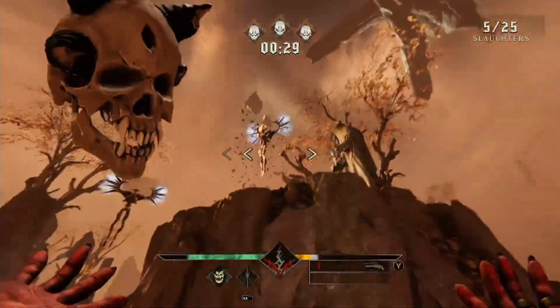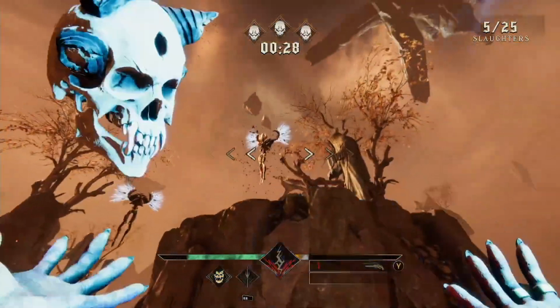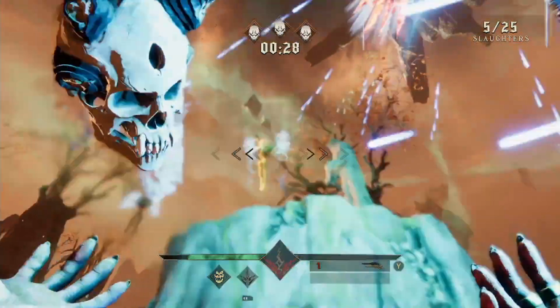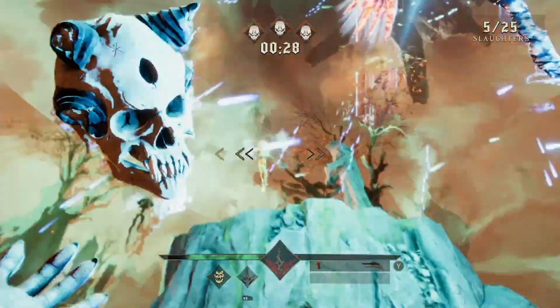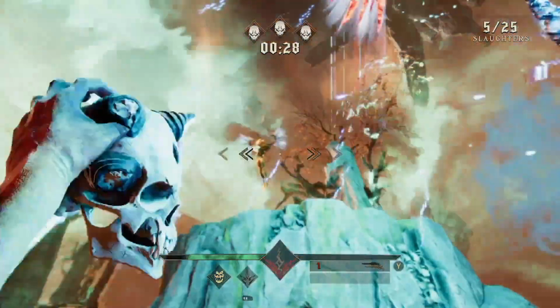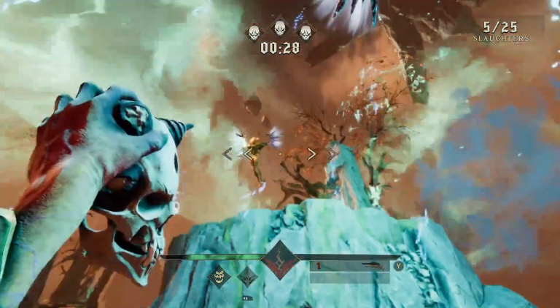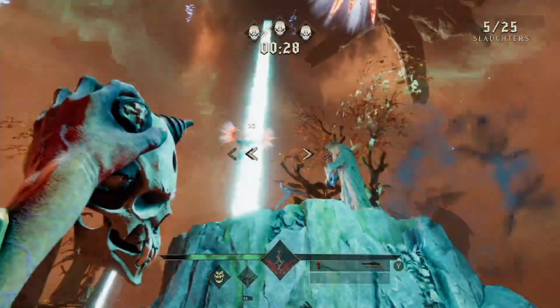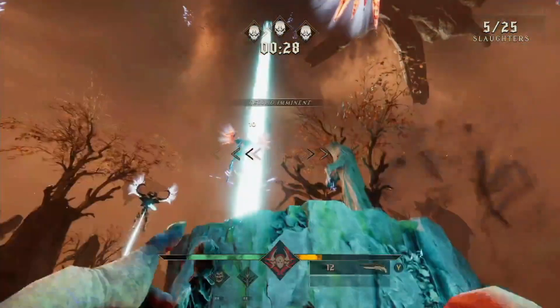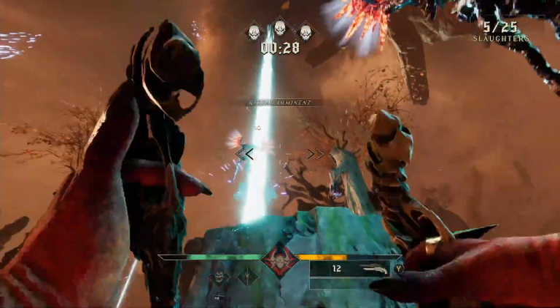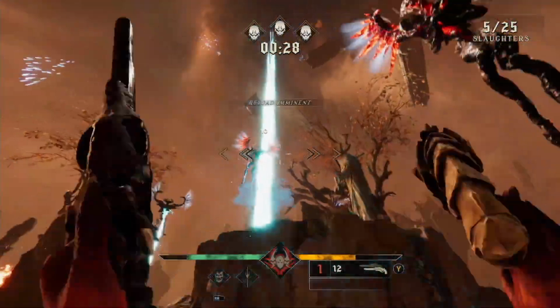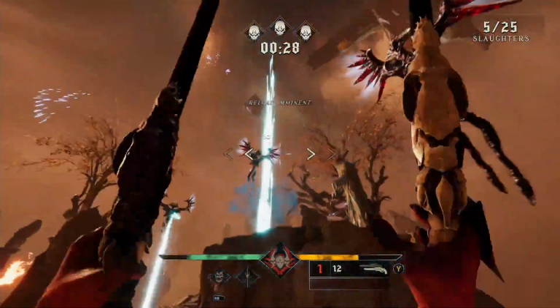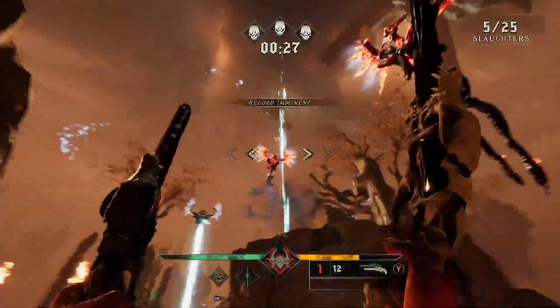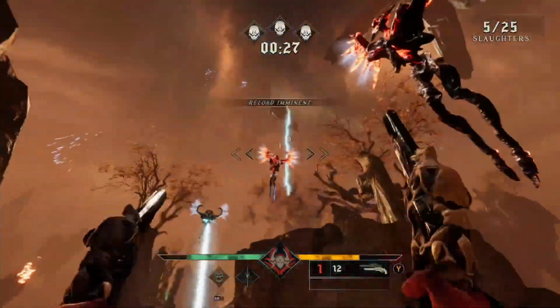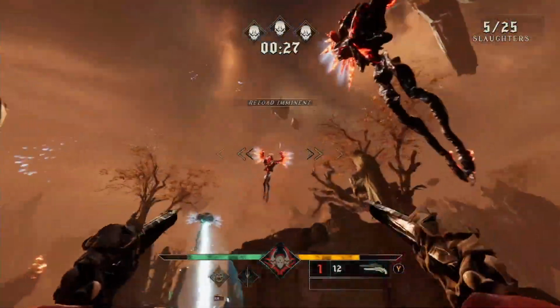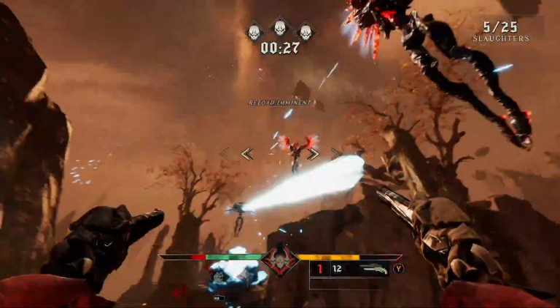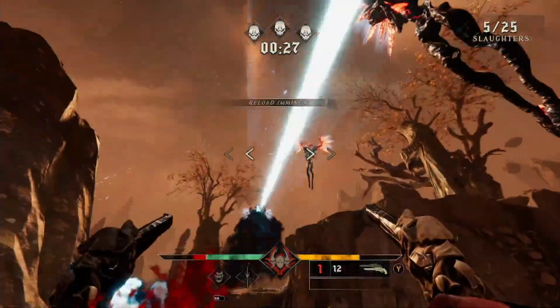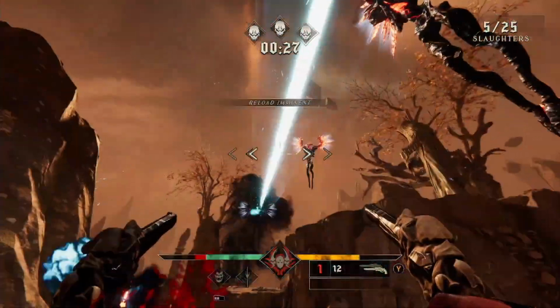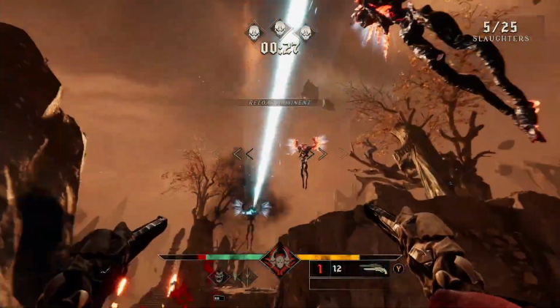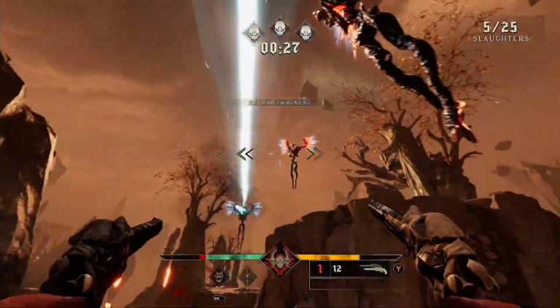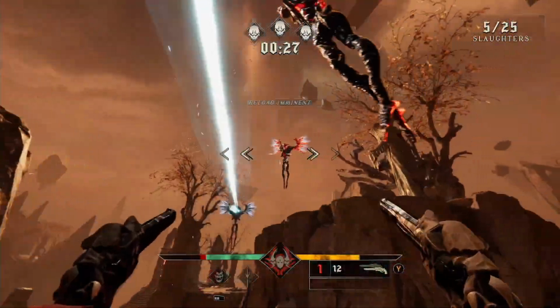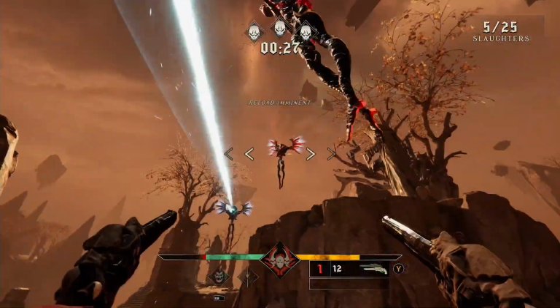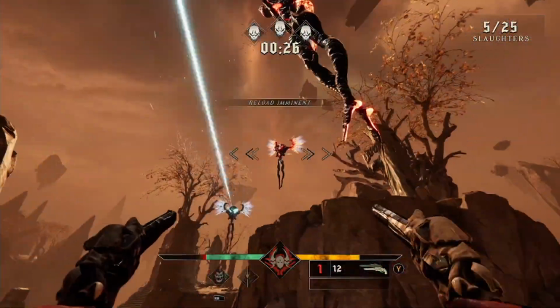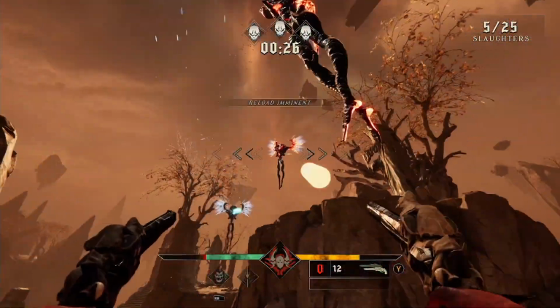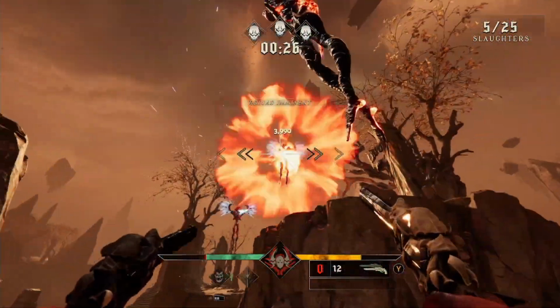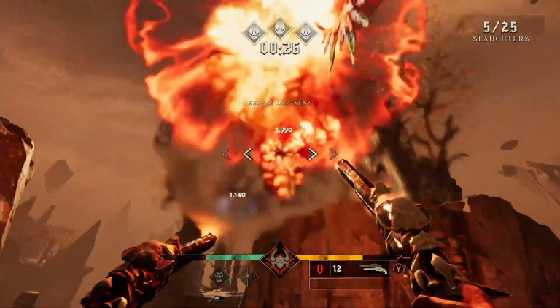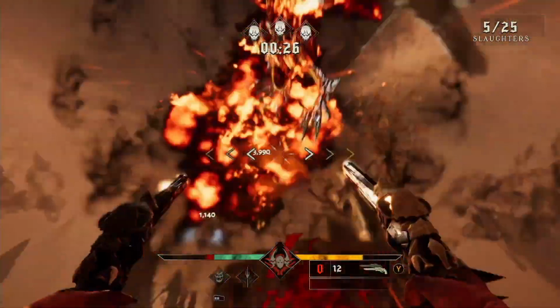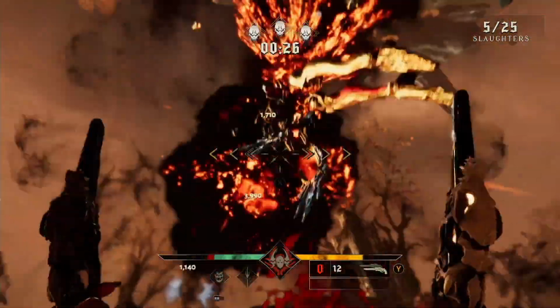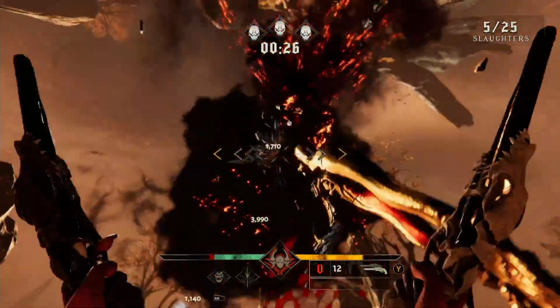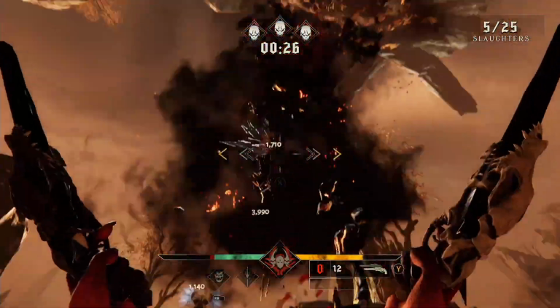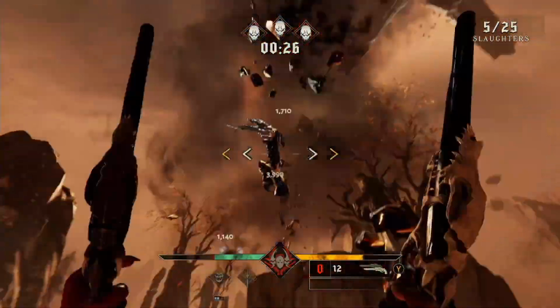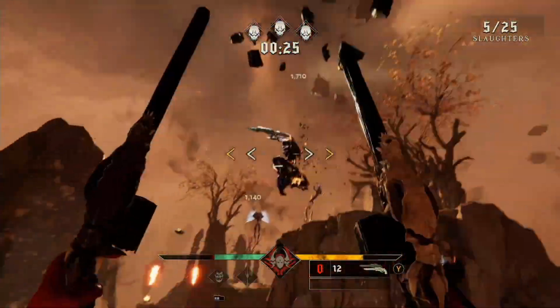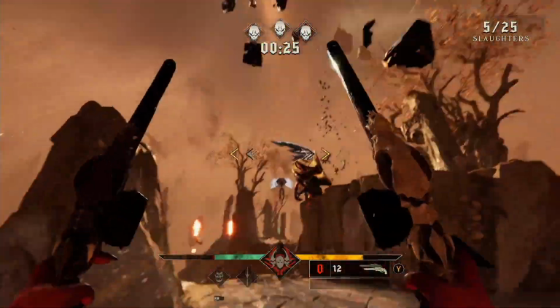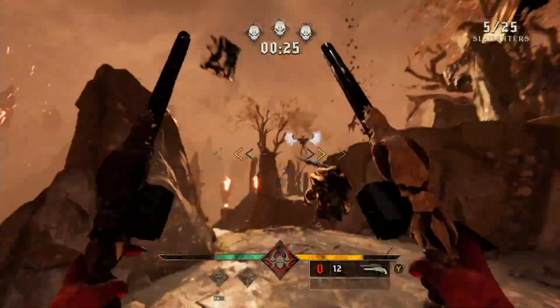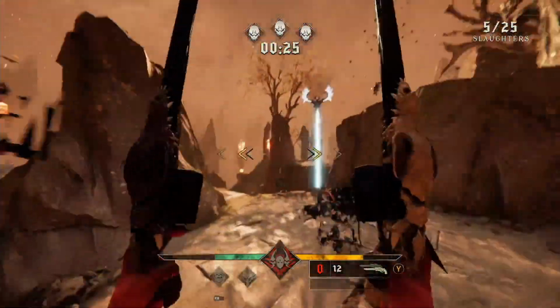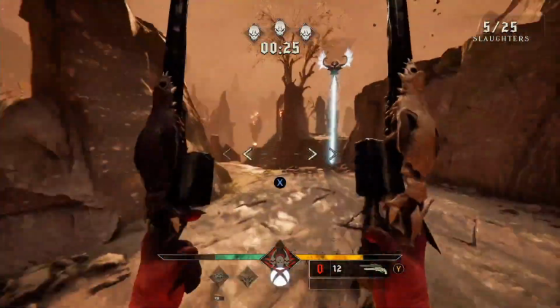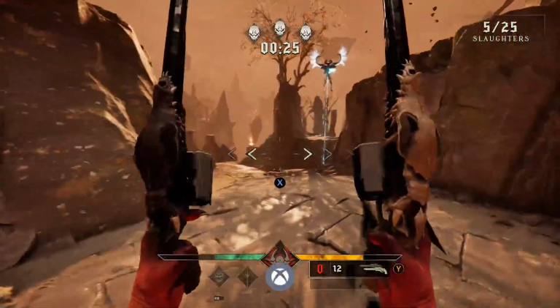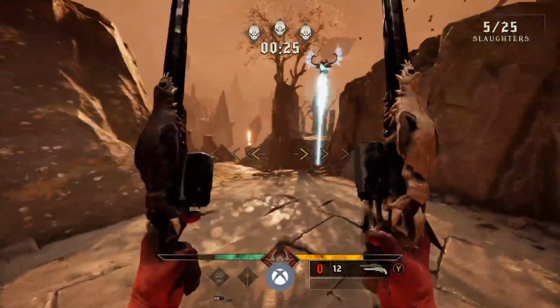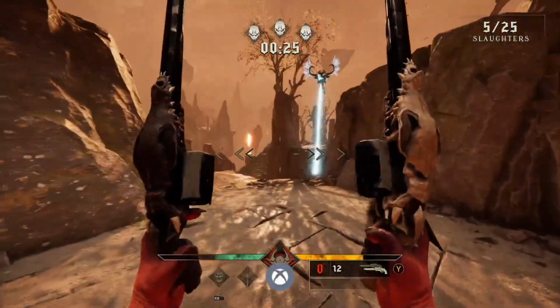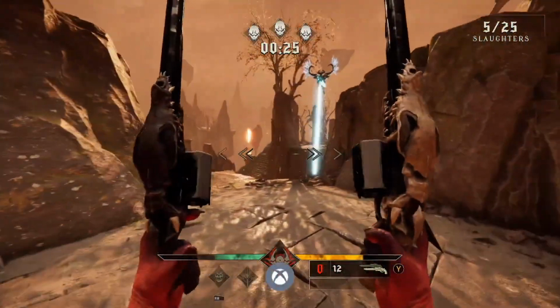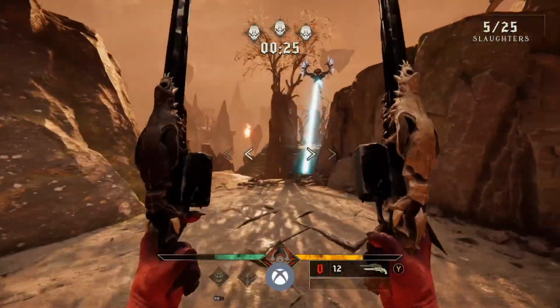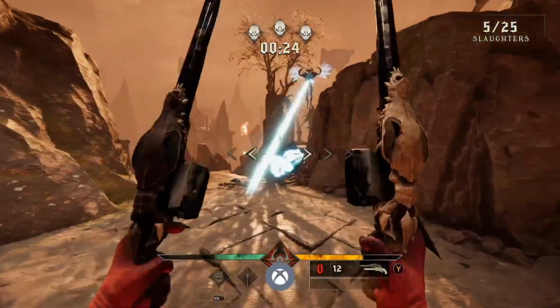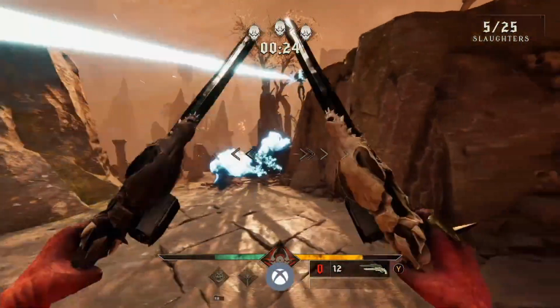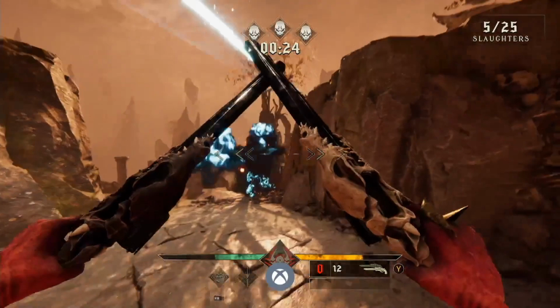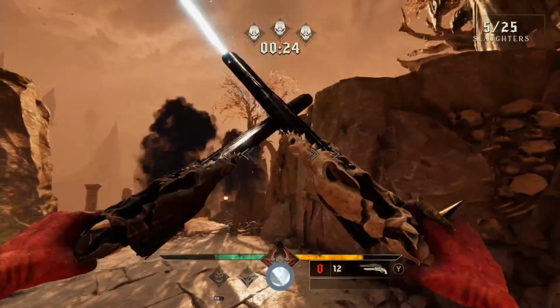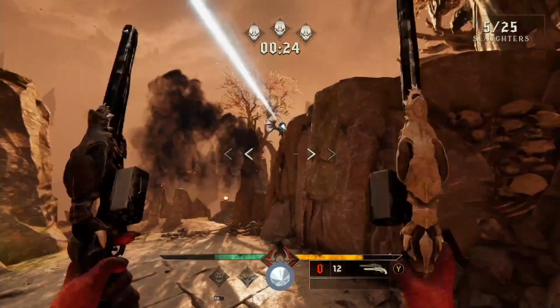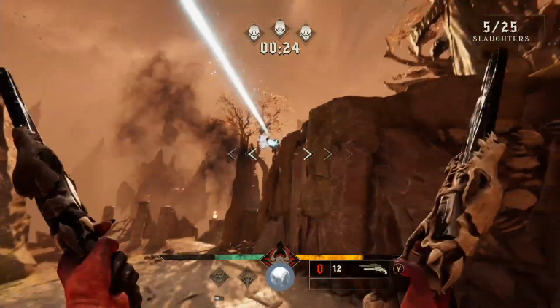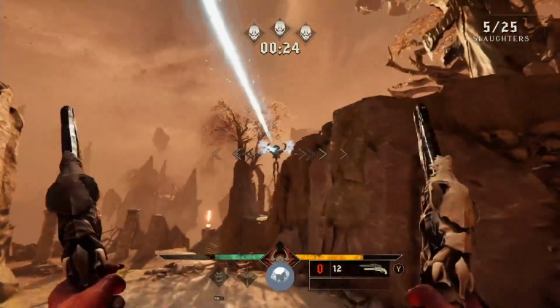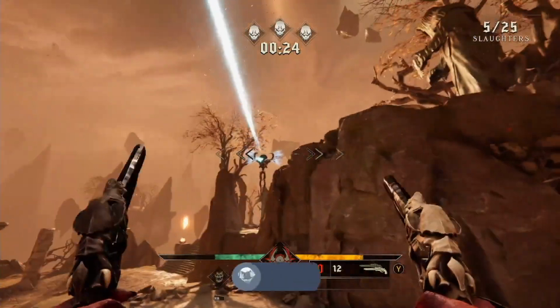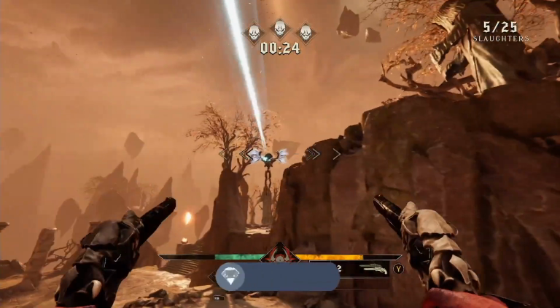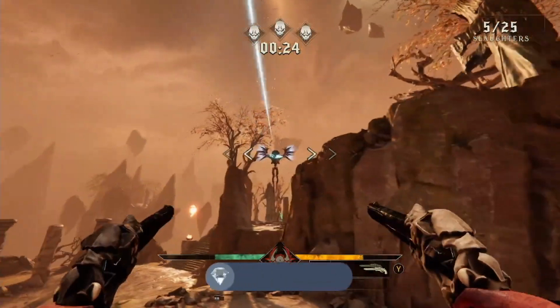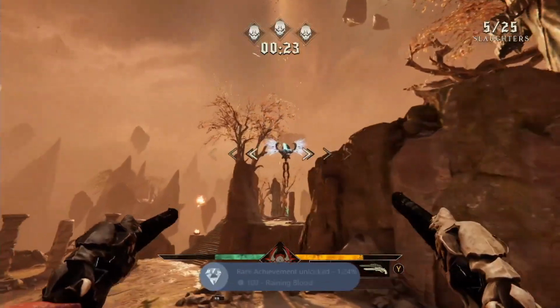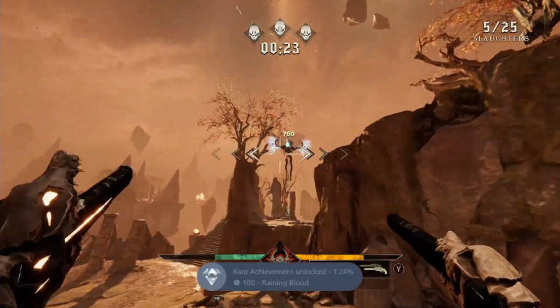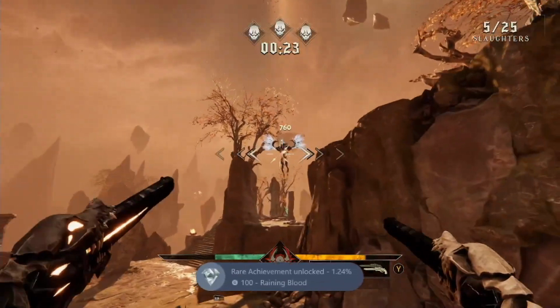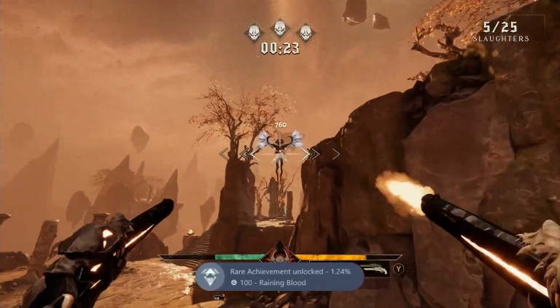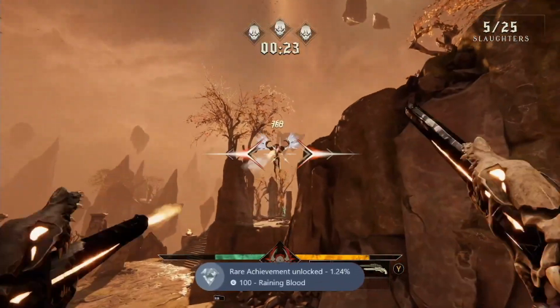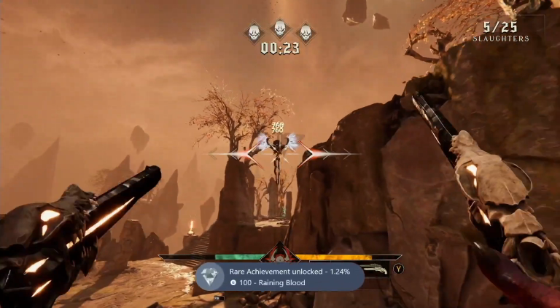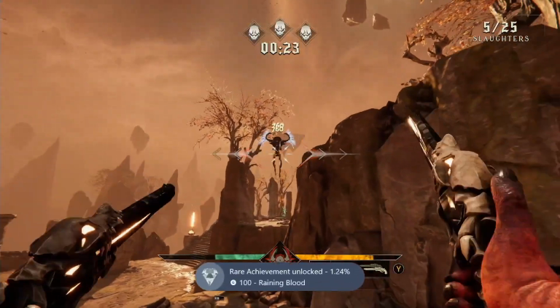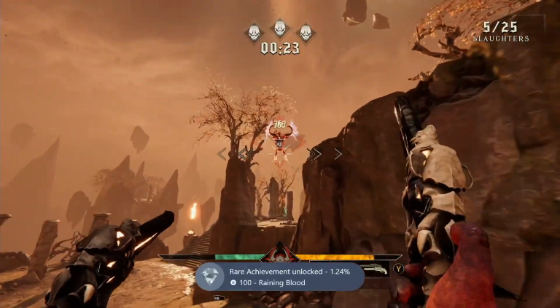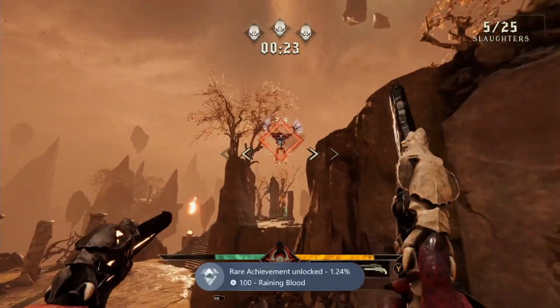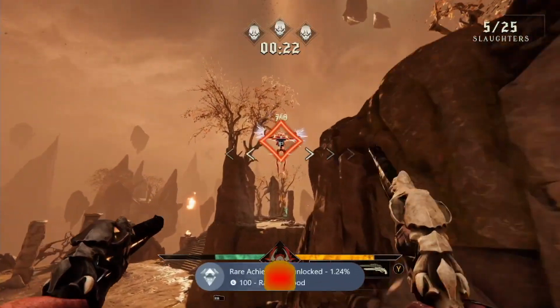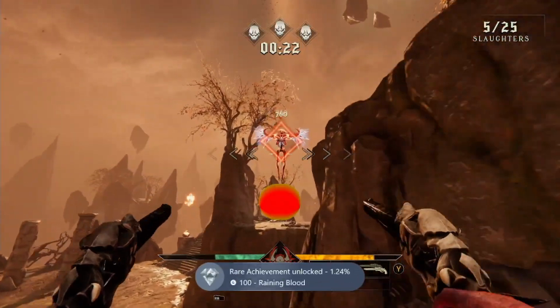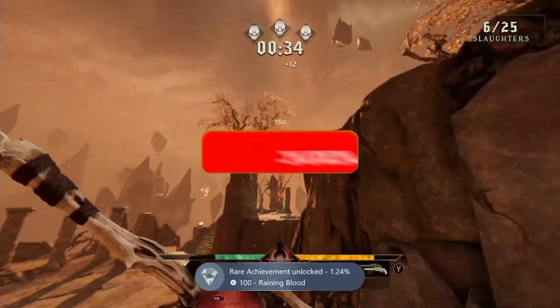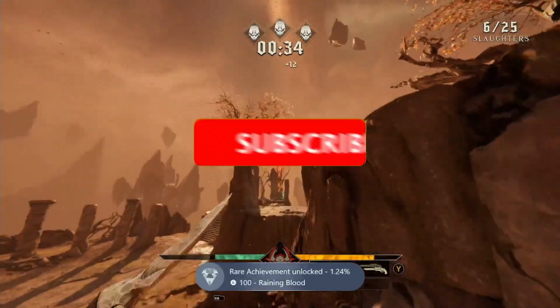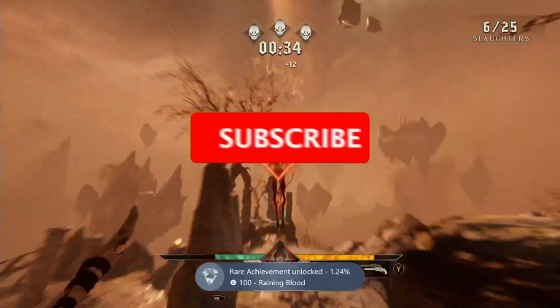Once they're damaged, get up in their personal space, switch to pause, and use the Zoltzman to freeze them and shoot one so it explodes and kills the other one — and the achievement should pop.